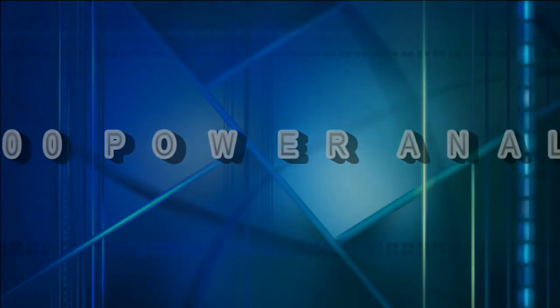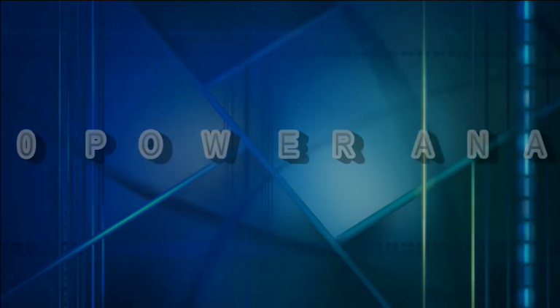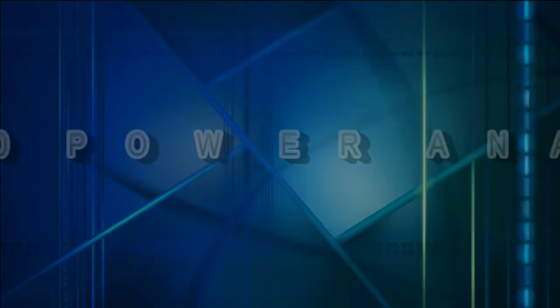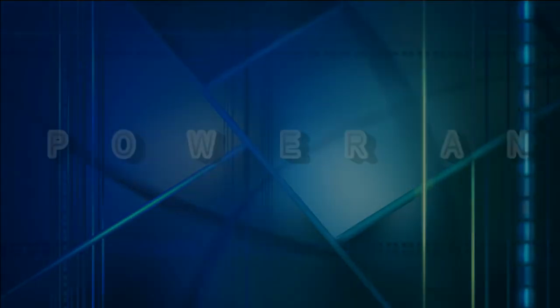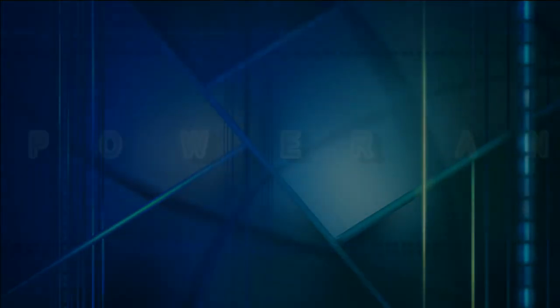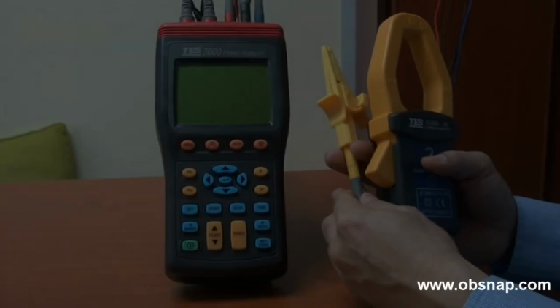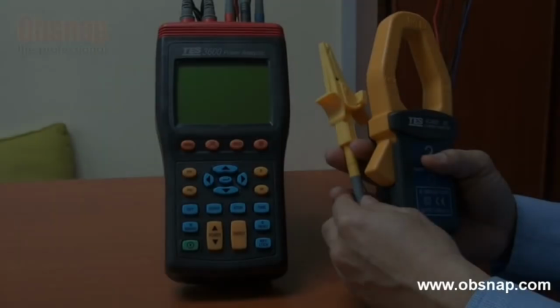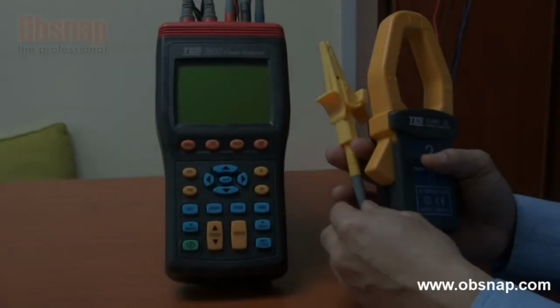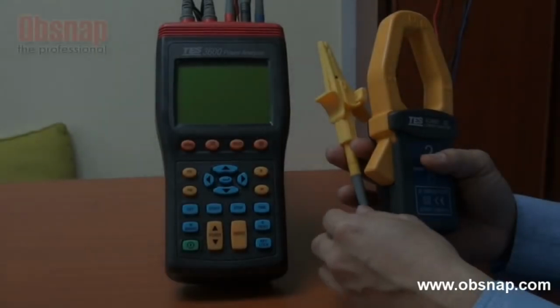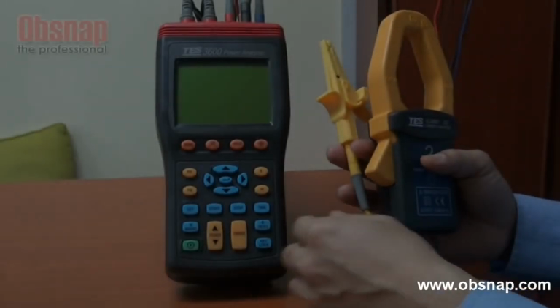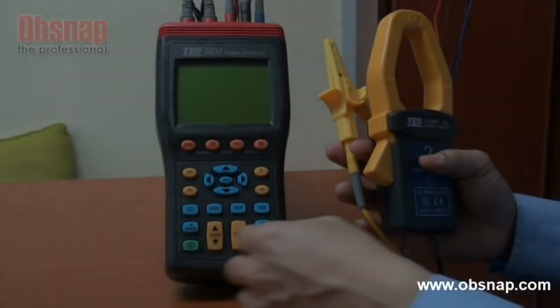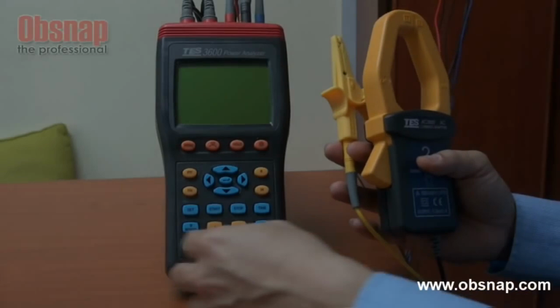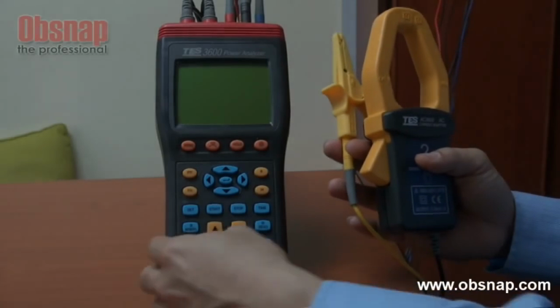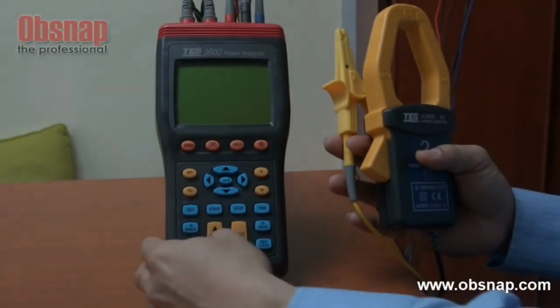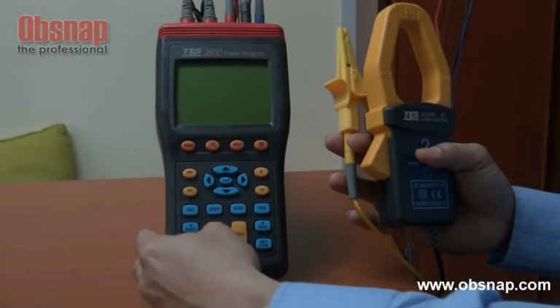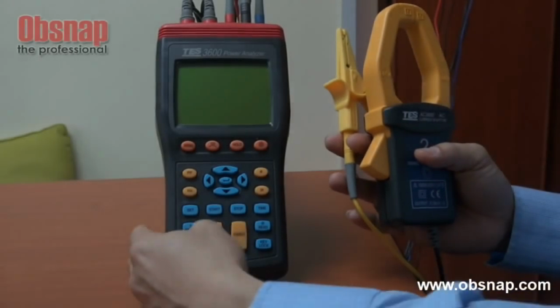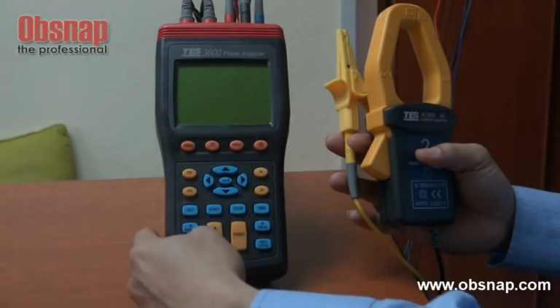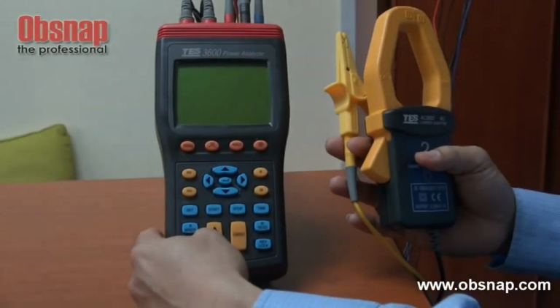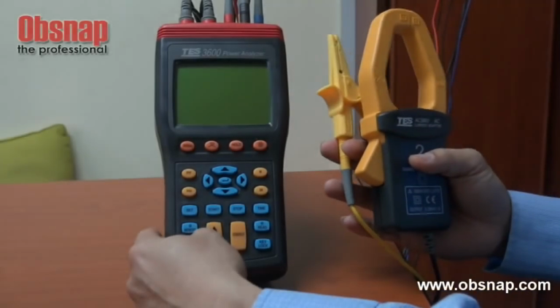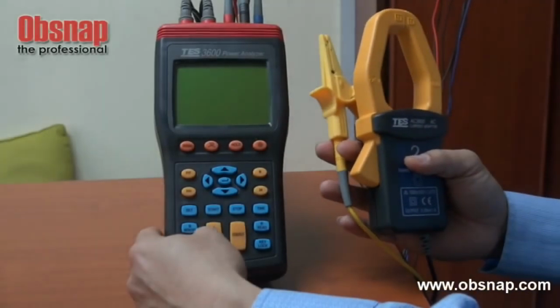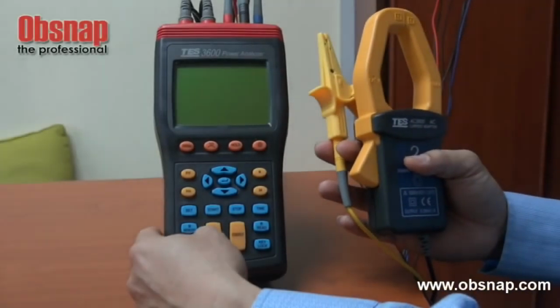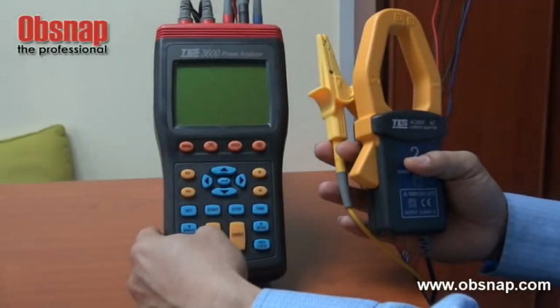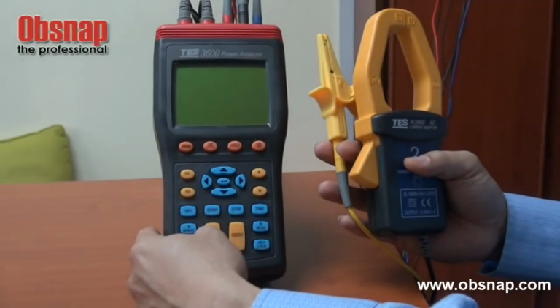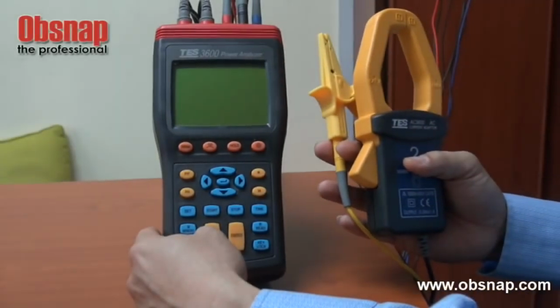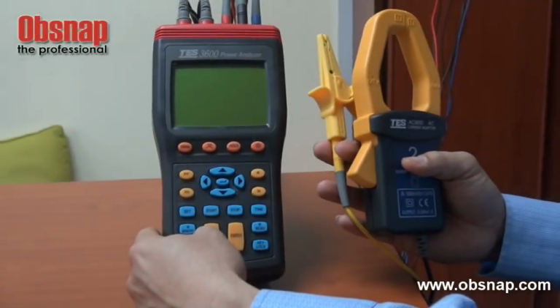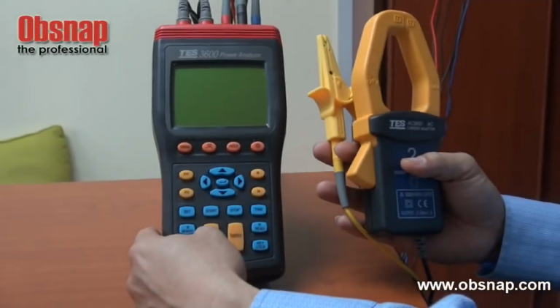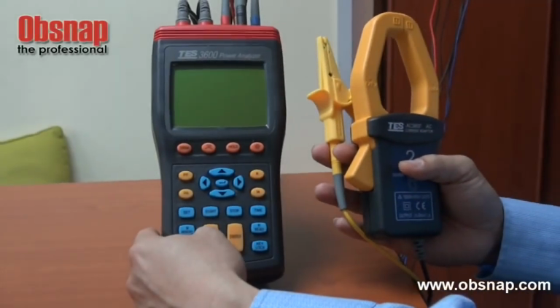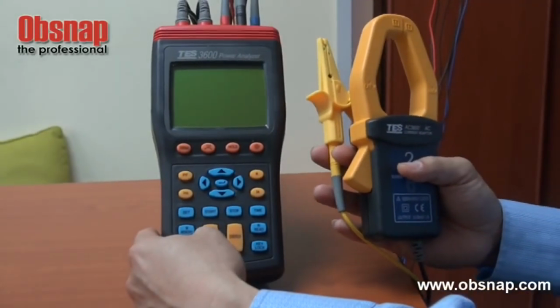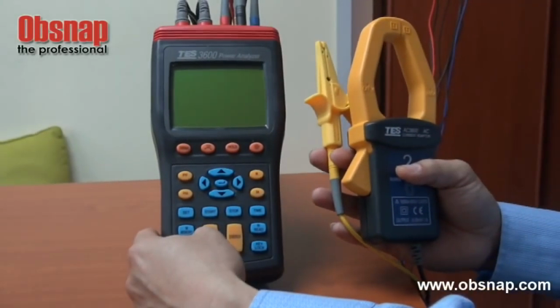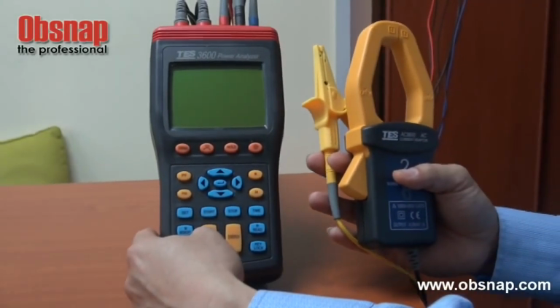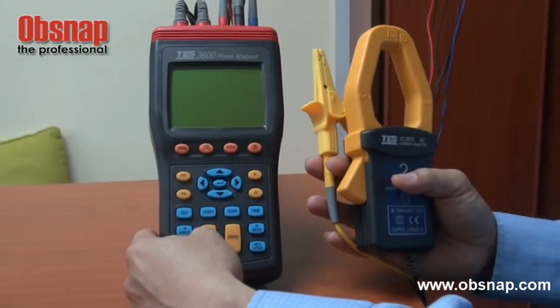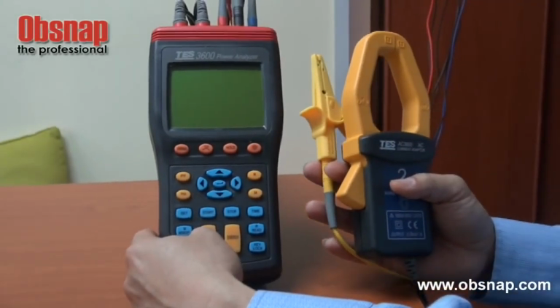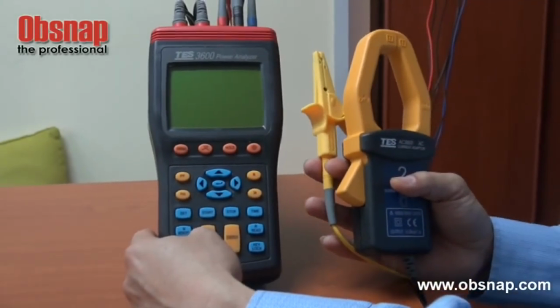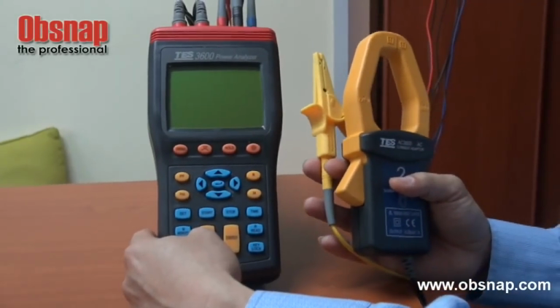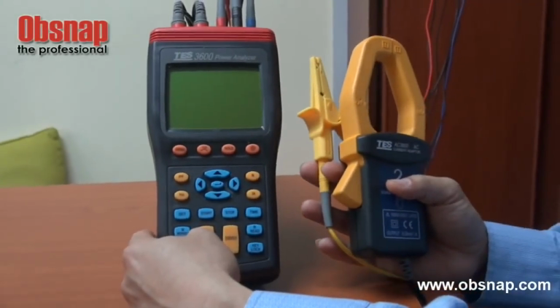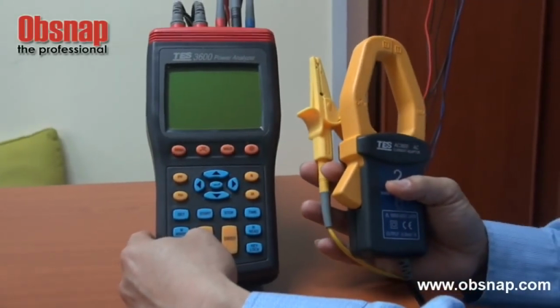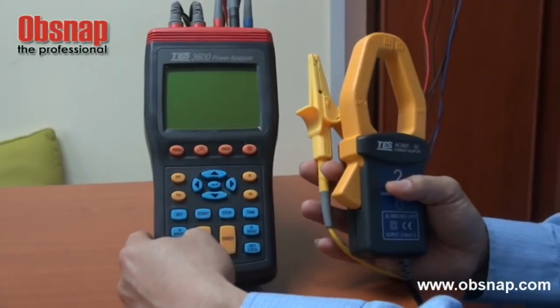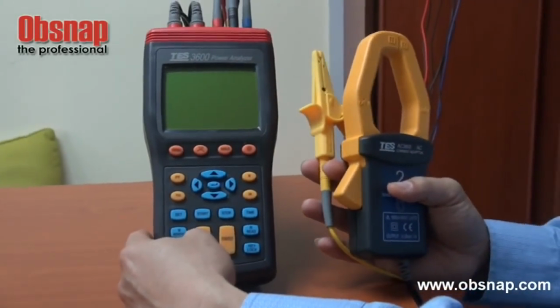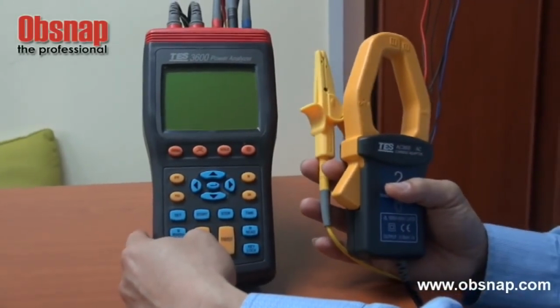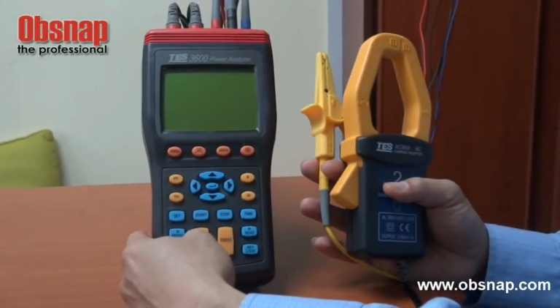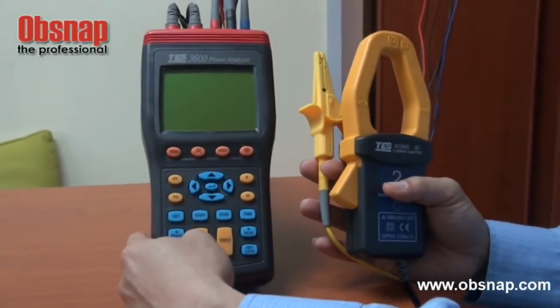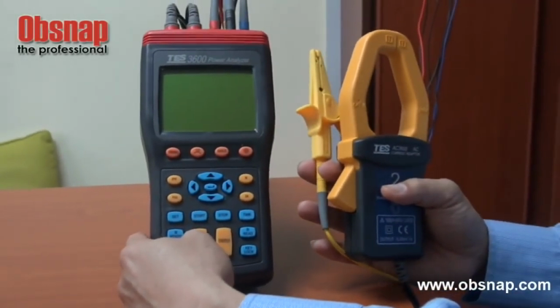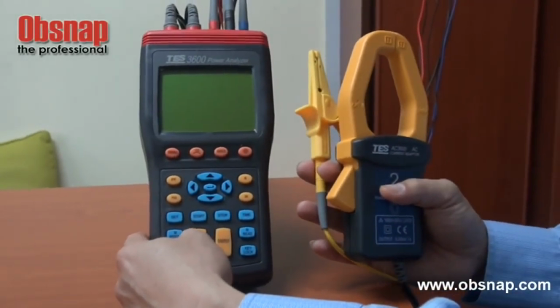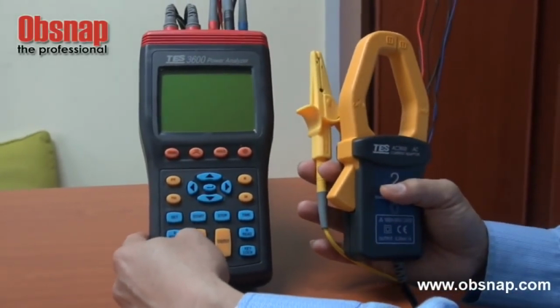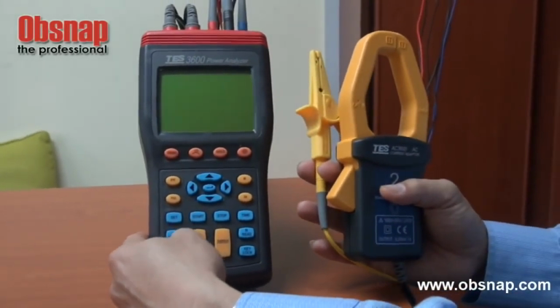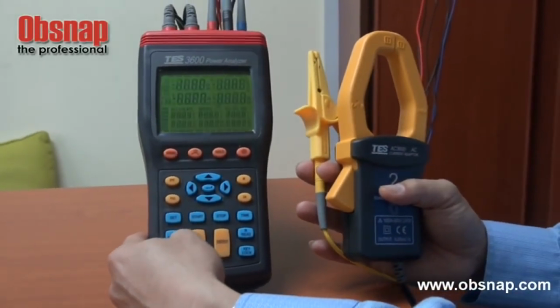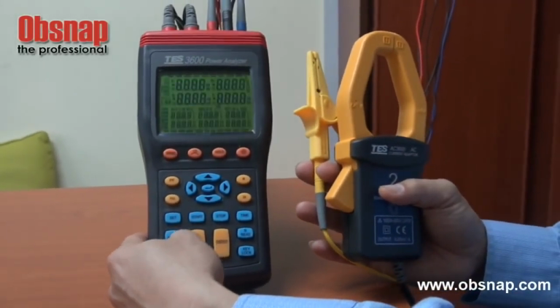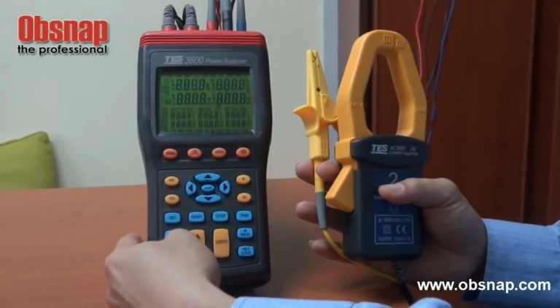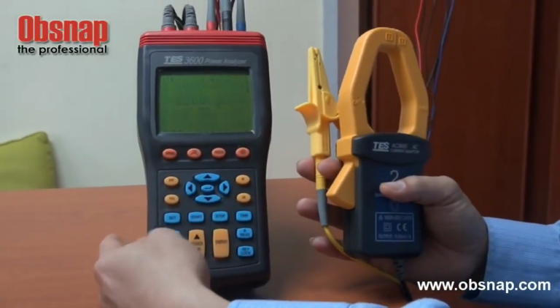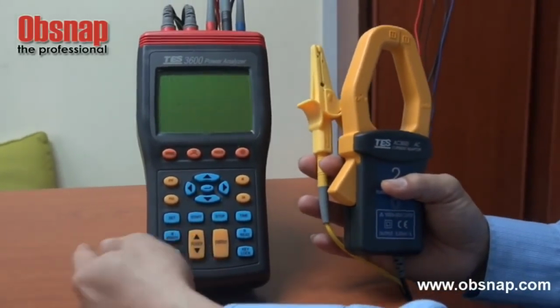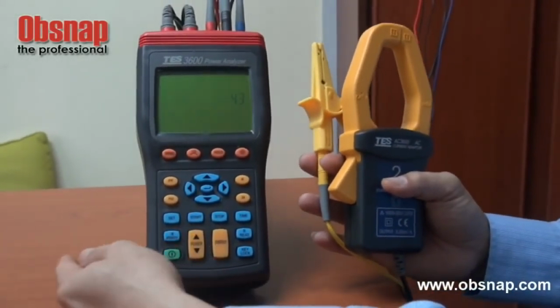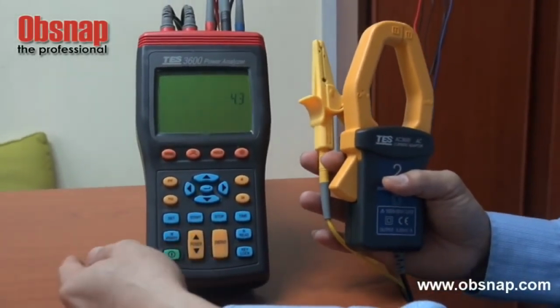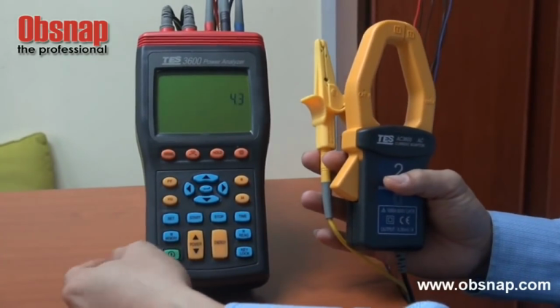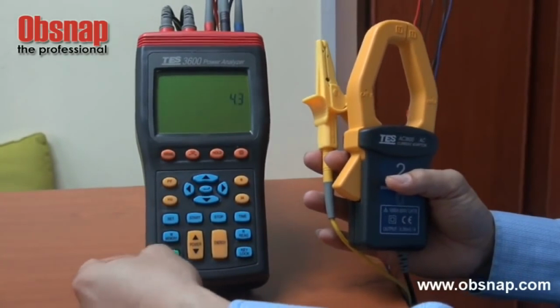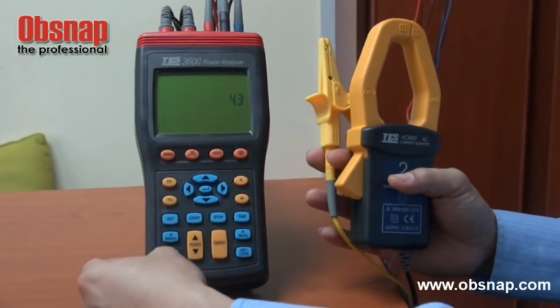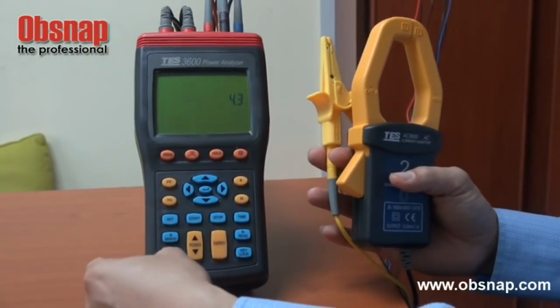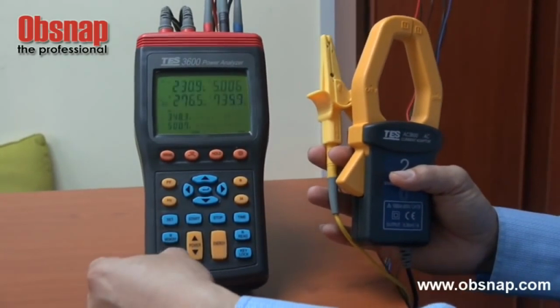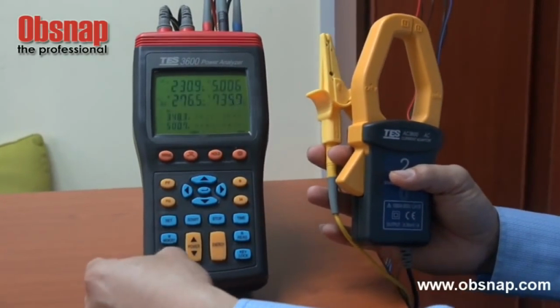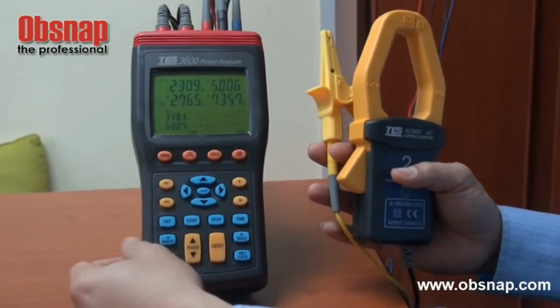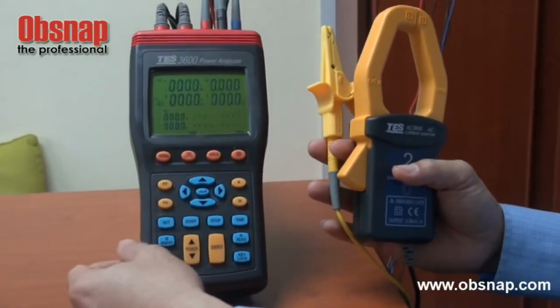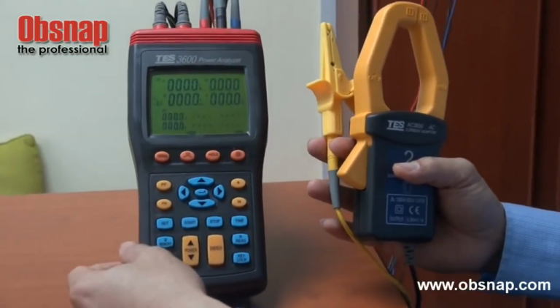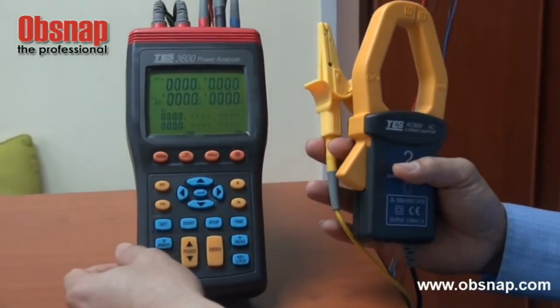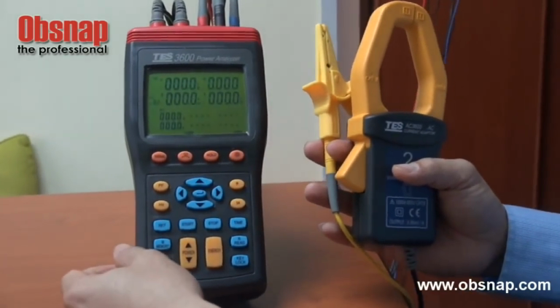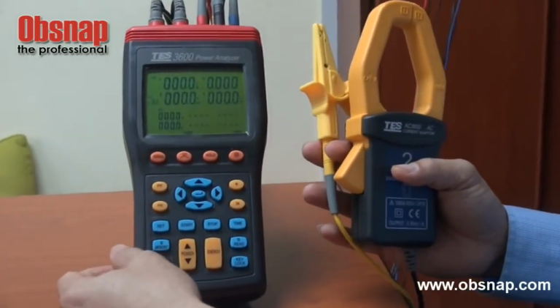Good morning. This is a test 3600 power analyzer. To turn on, this is the button.